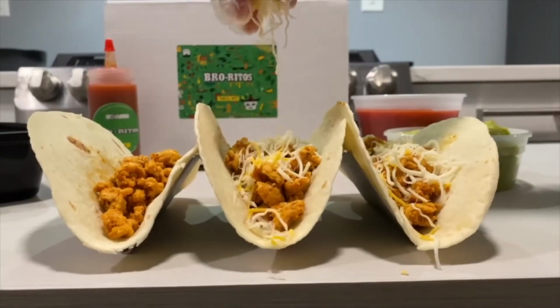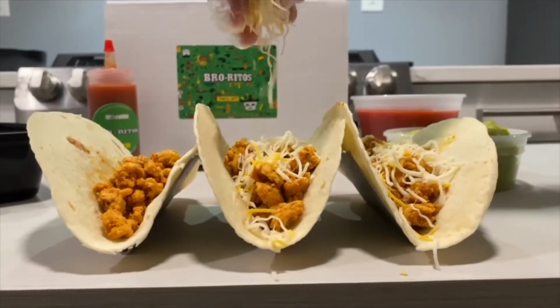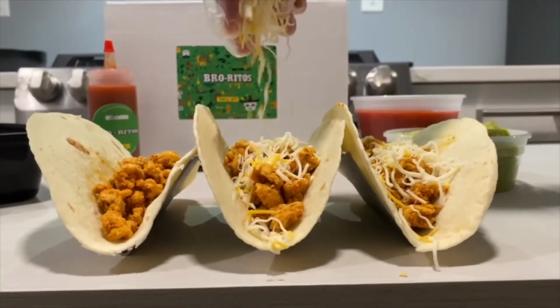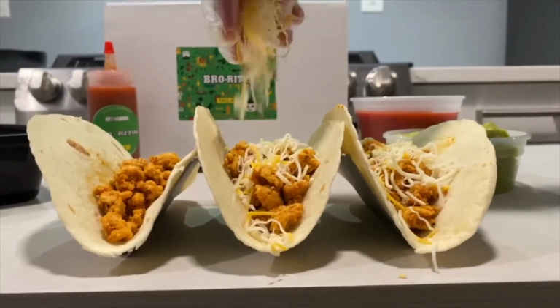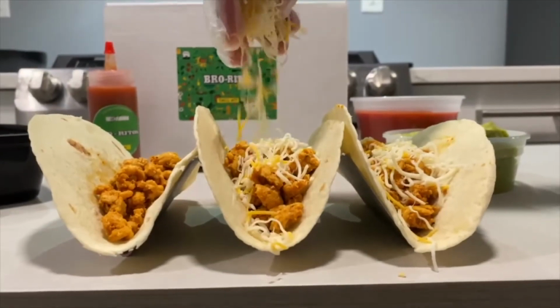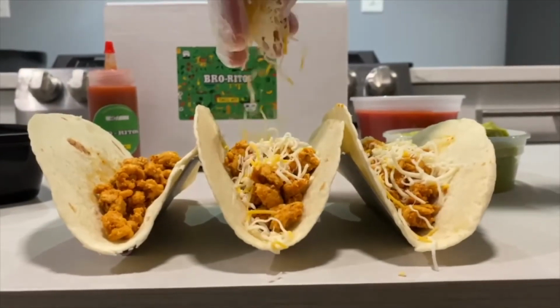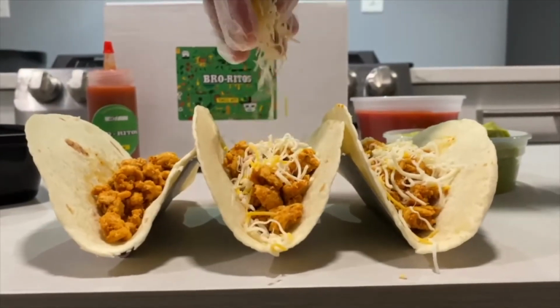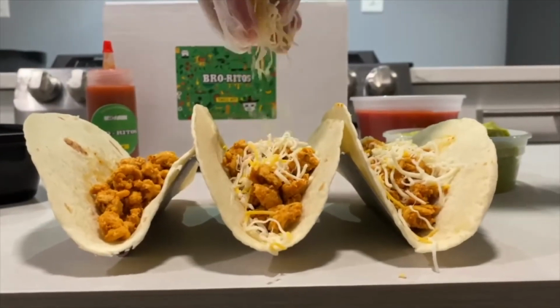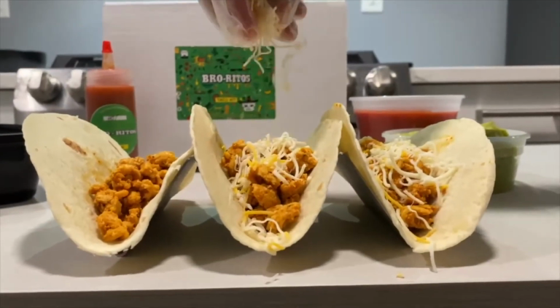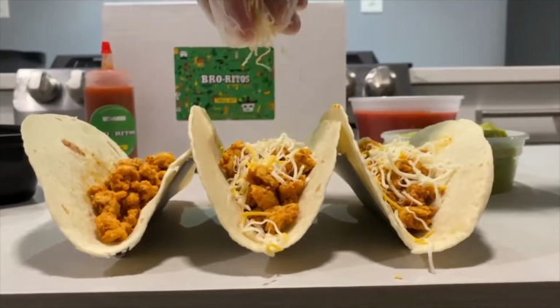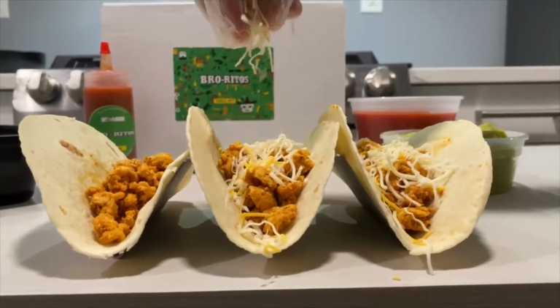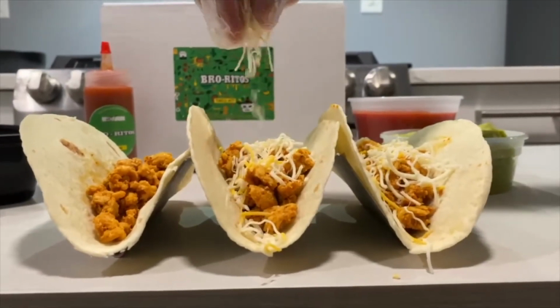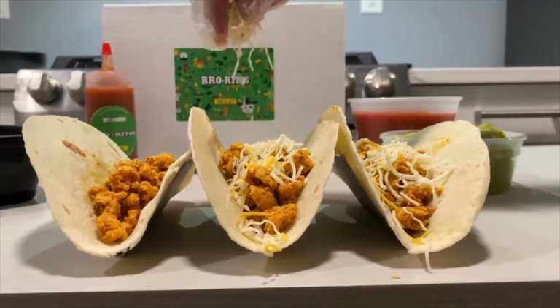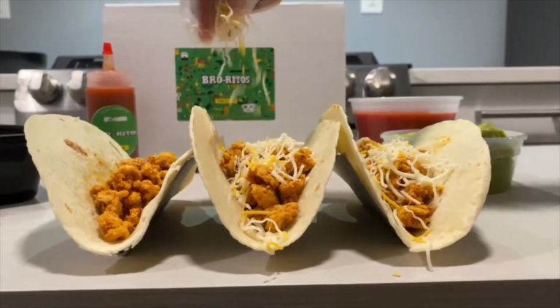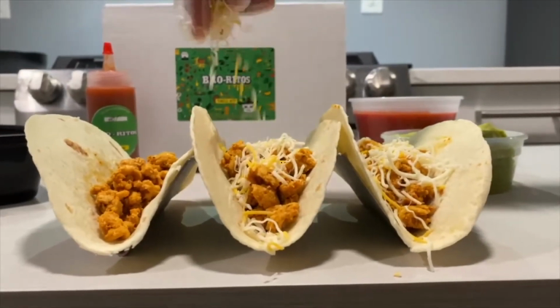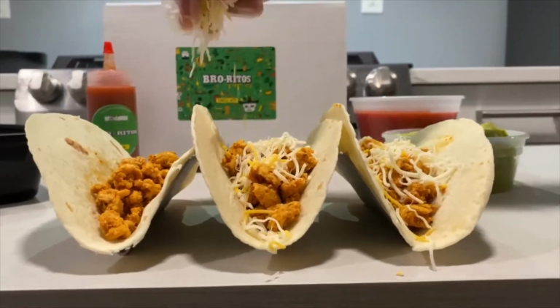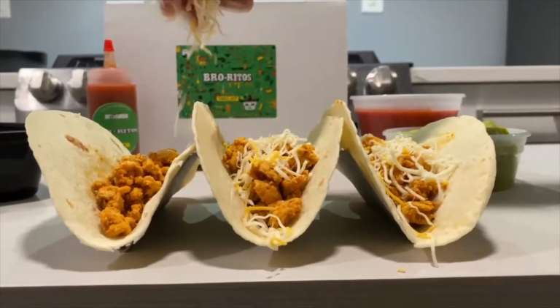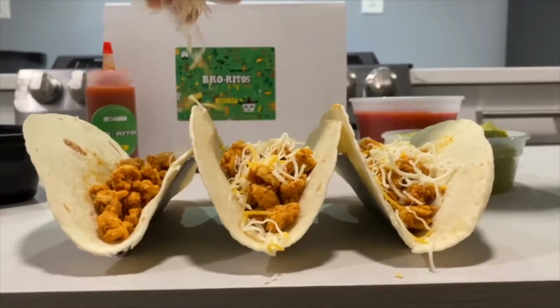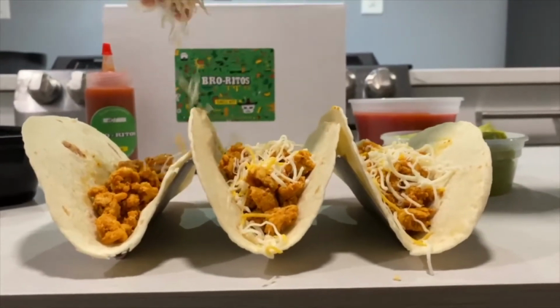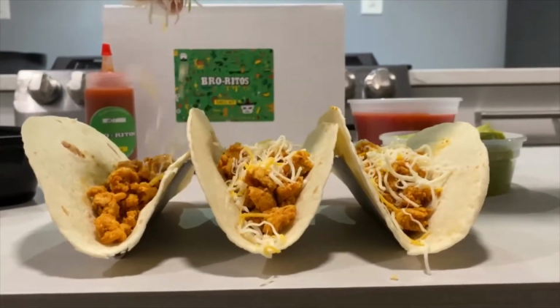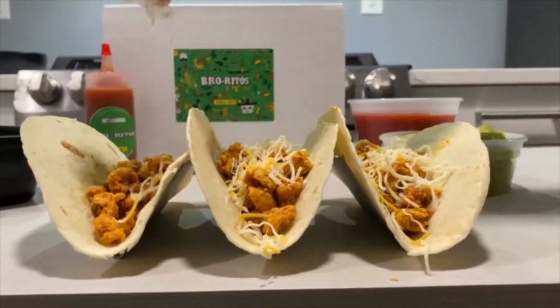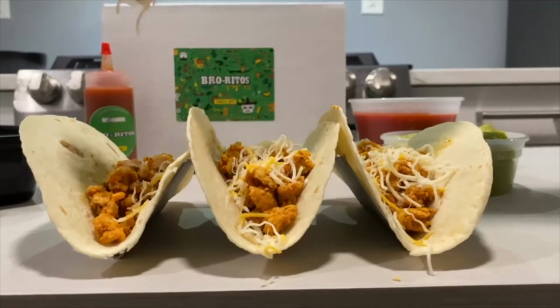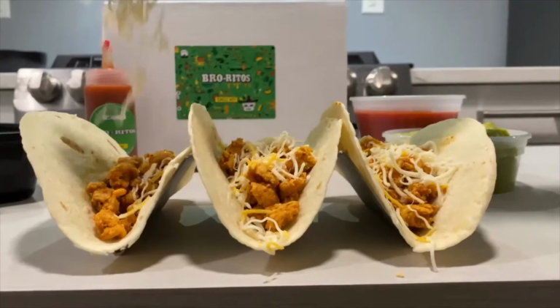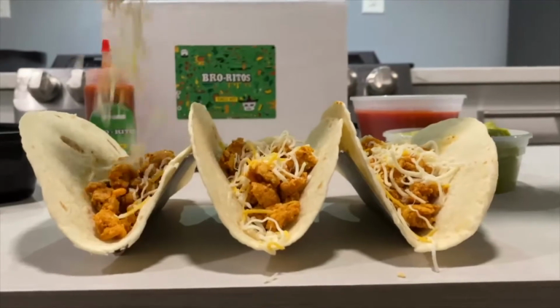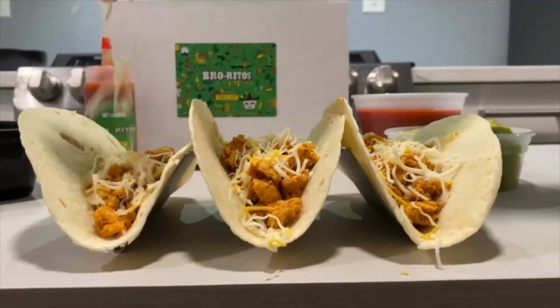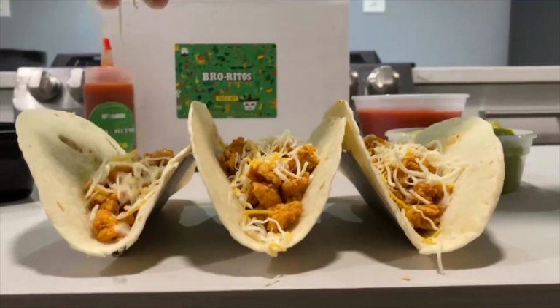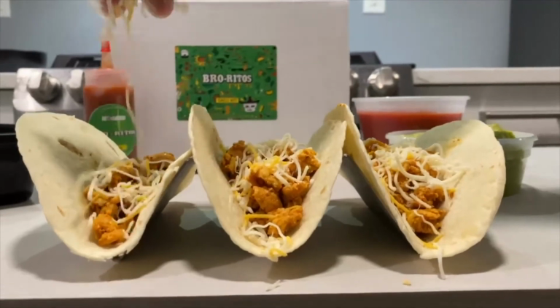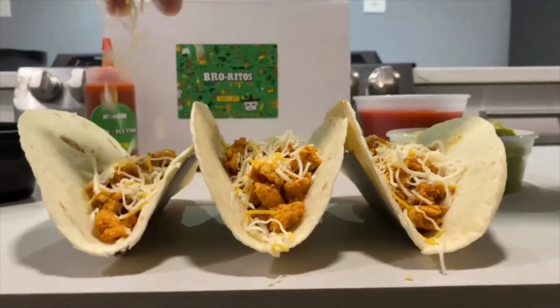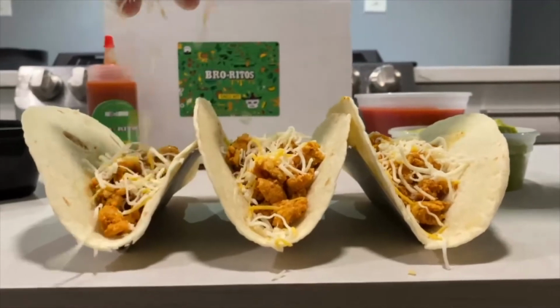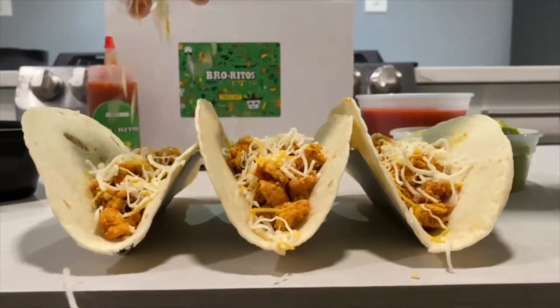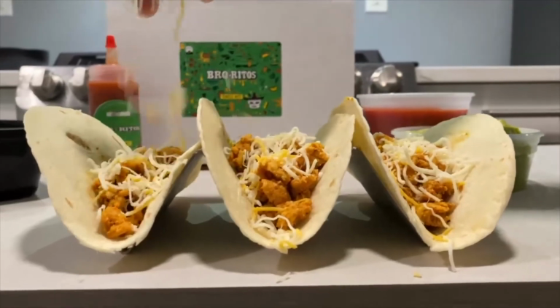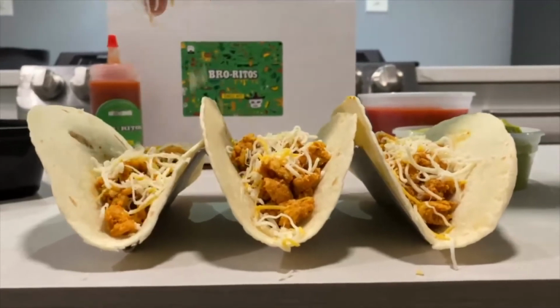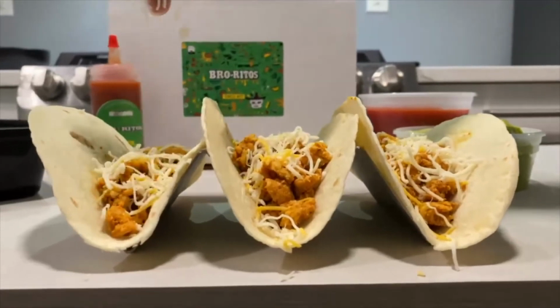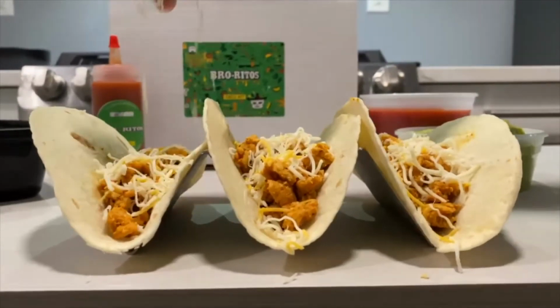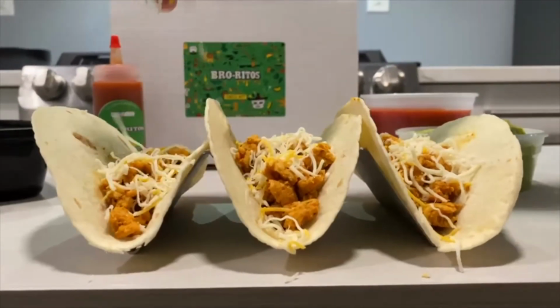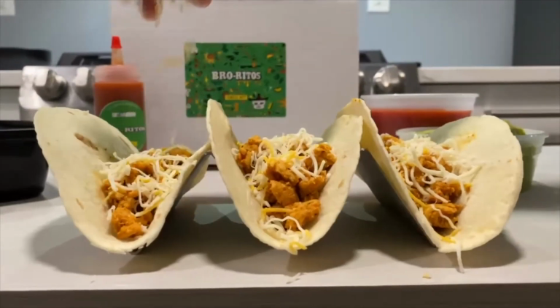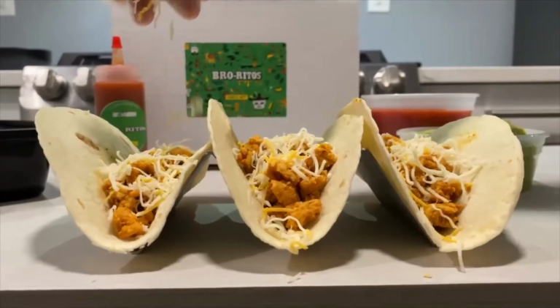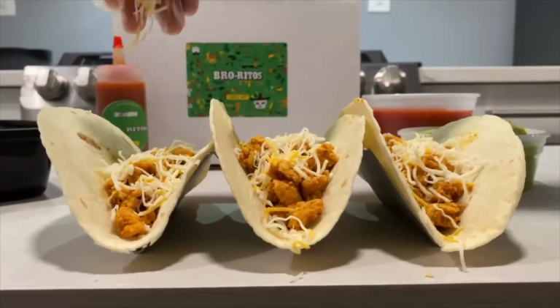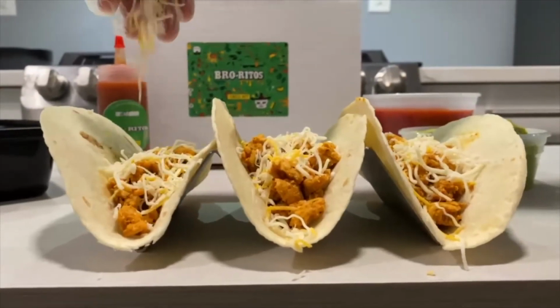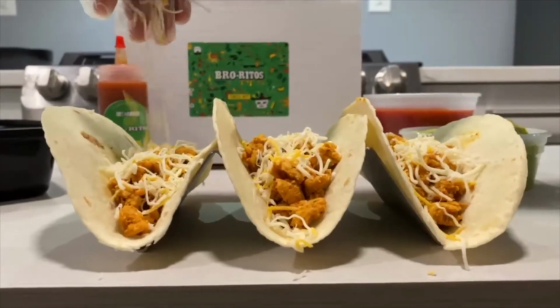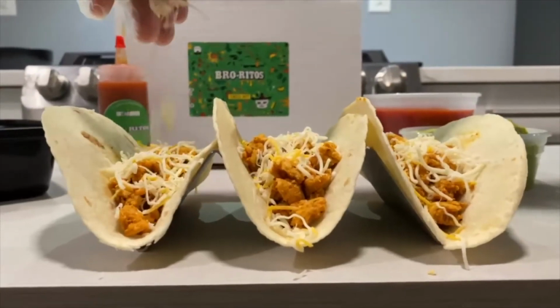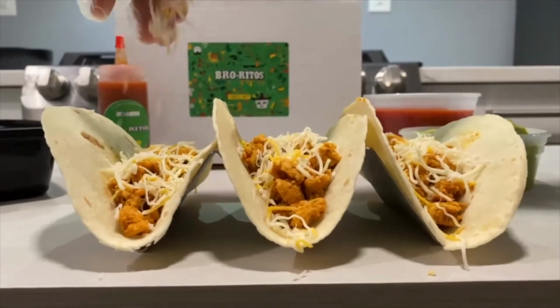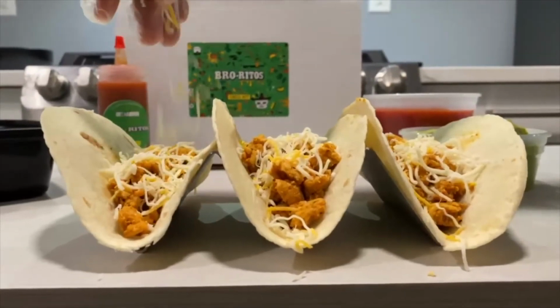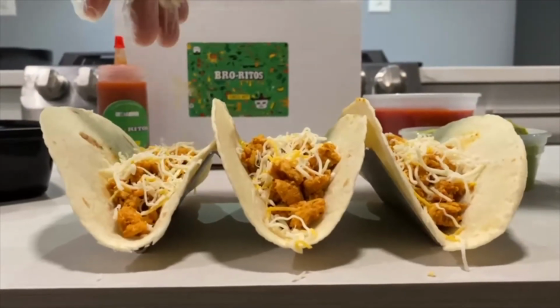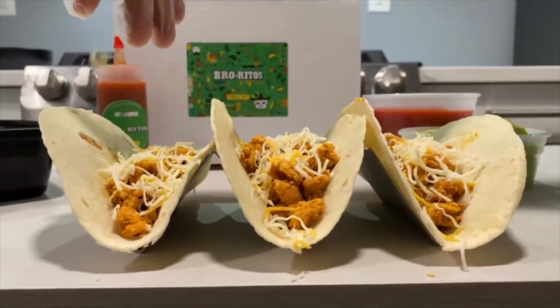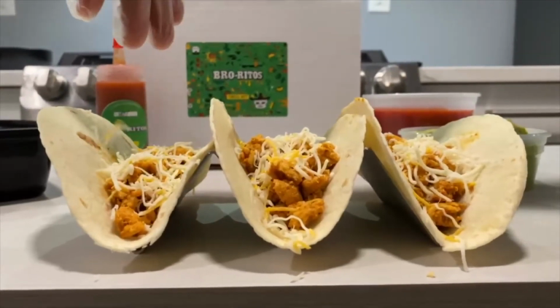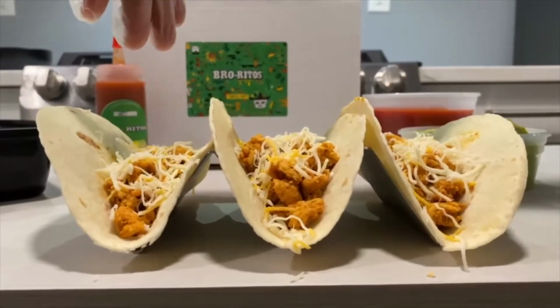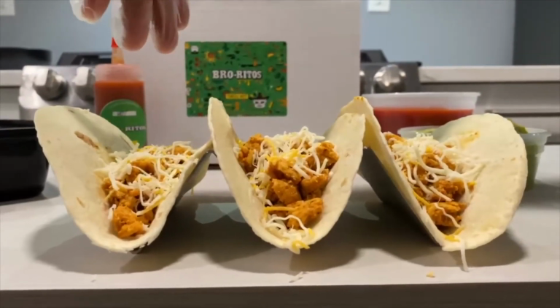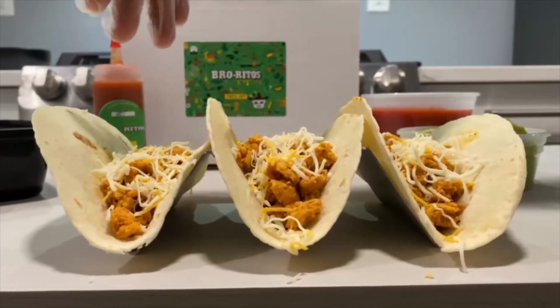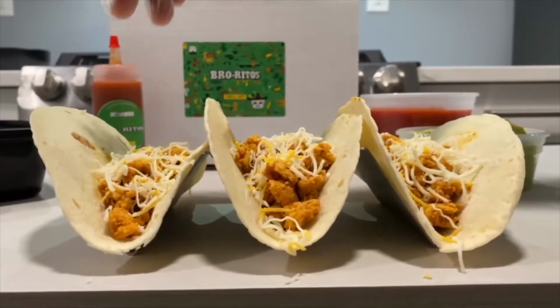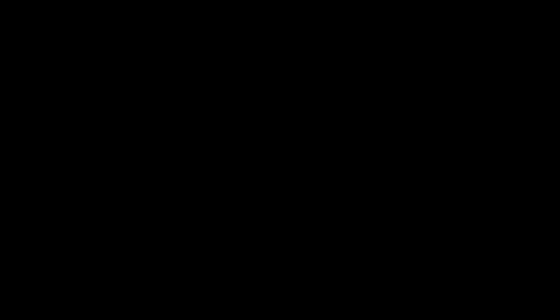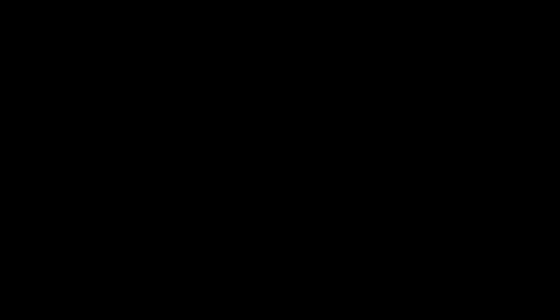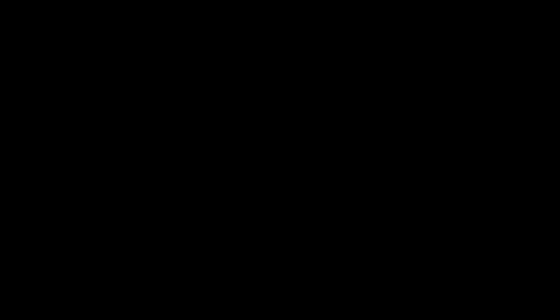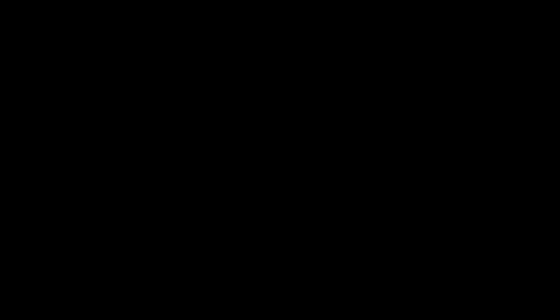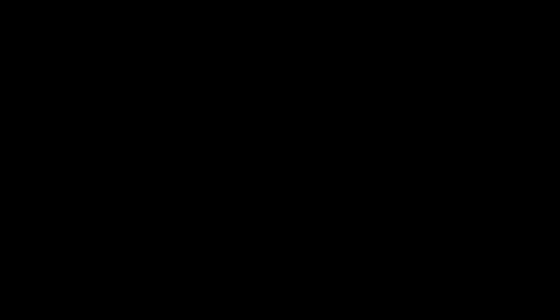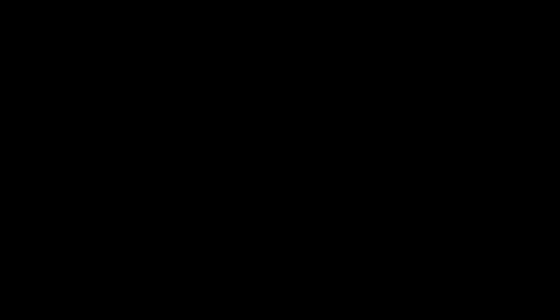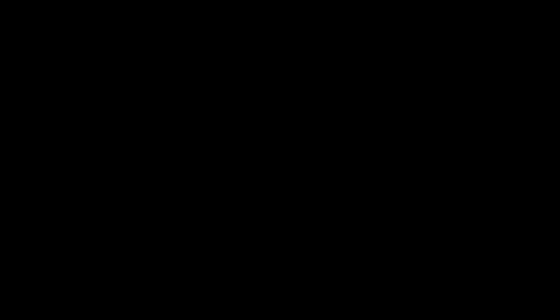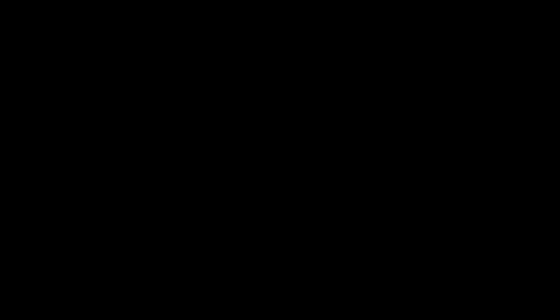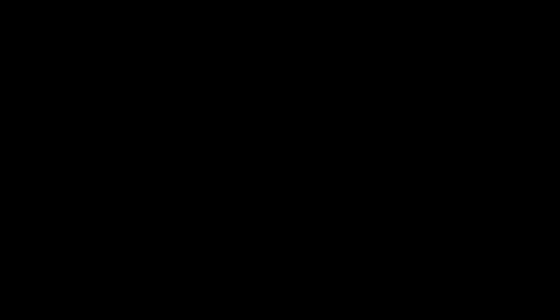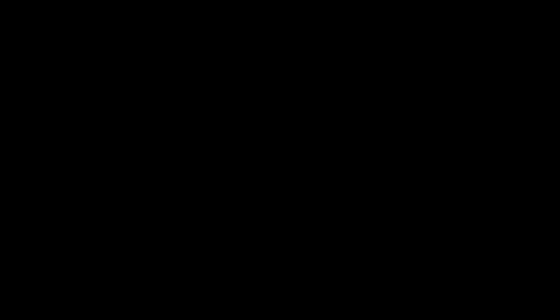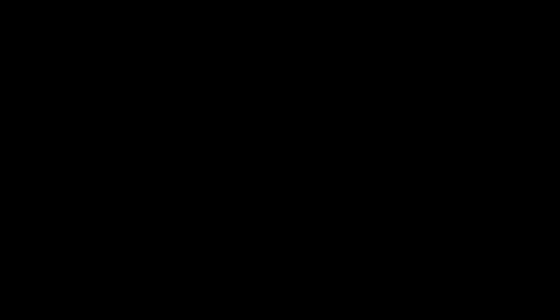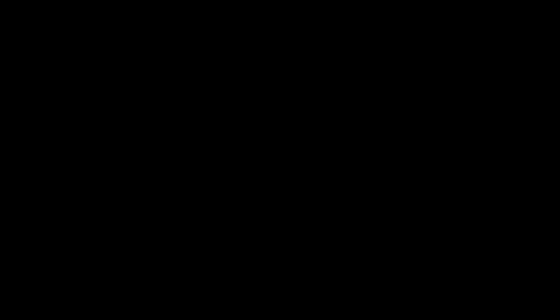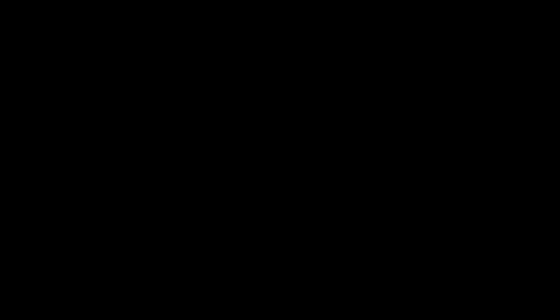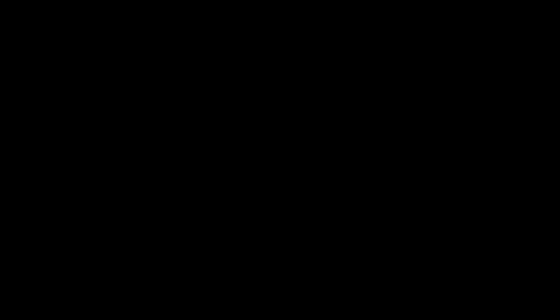Now that your chicken is seasoned, throw it into some shells and top it however you want. And don't forget to use your Burritos Taco Sauce.